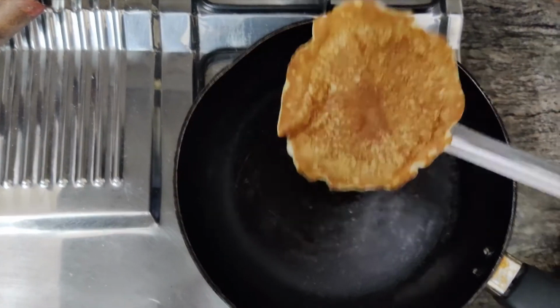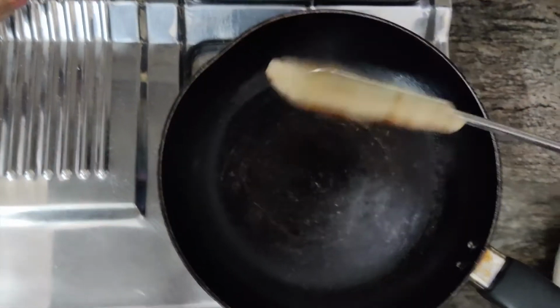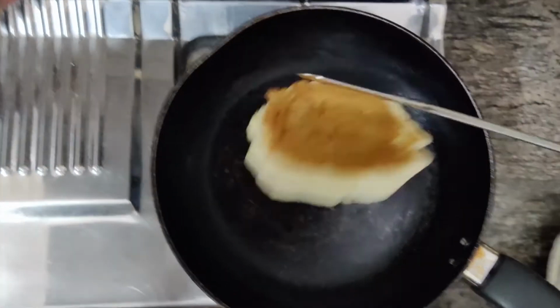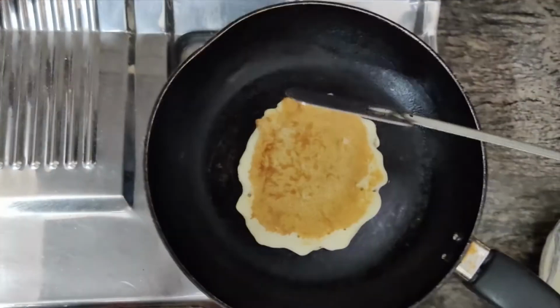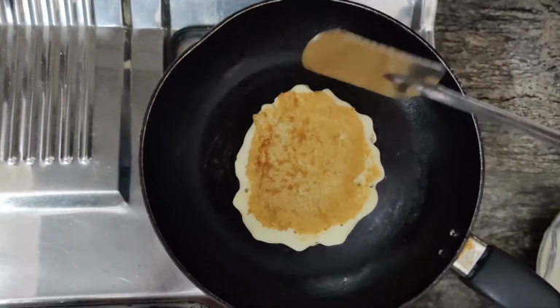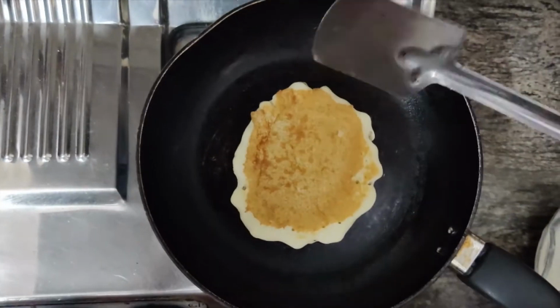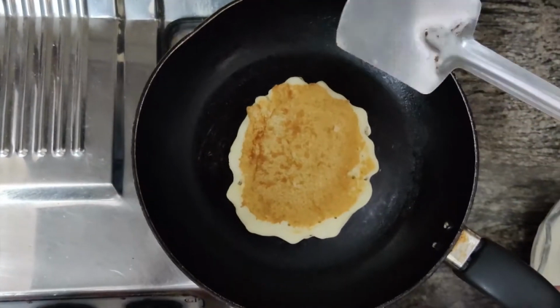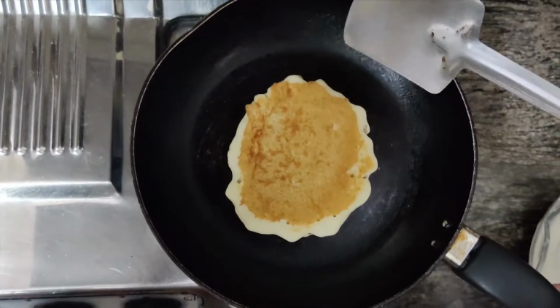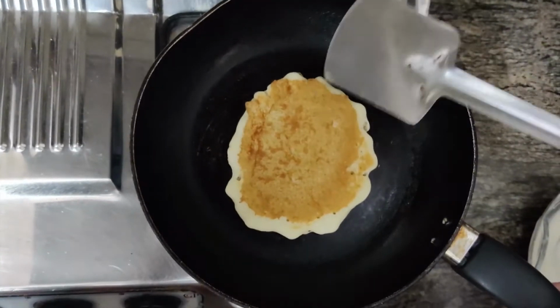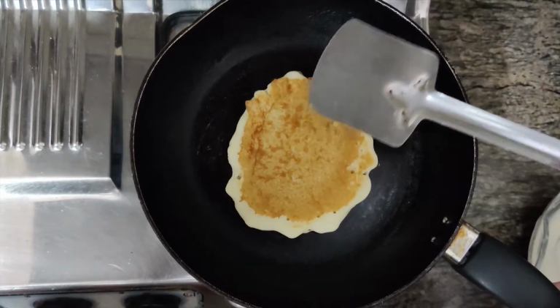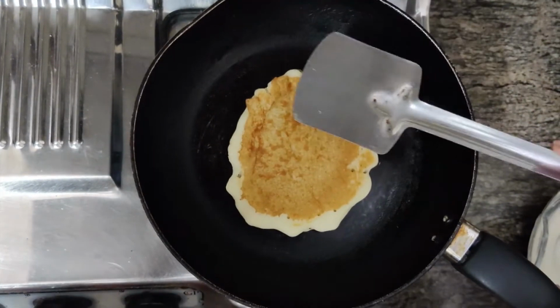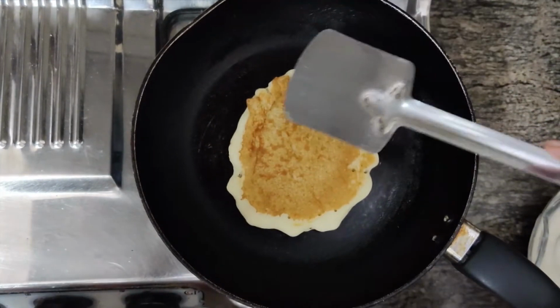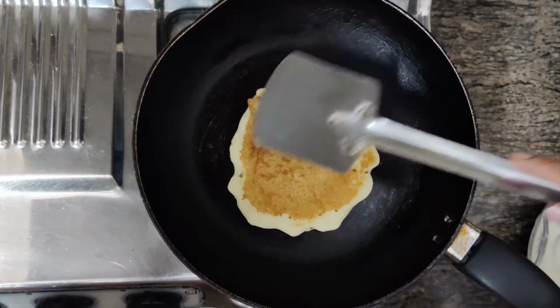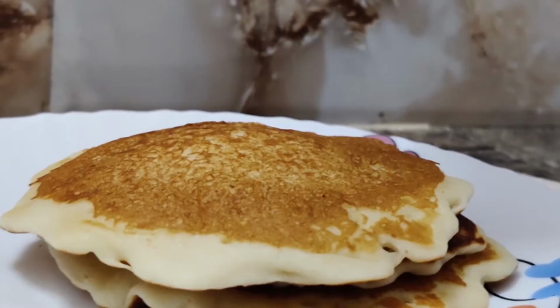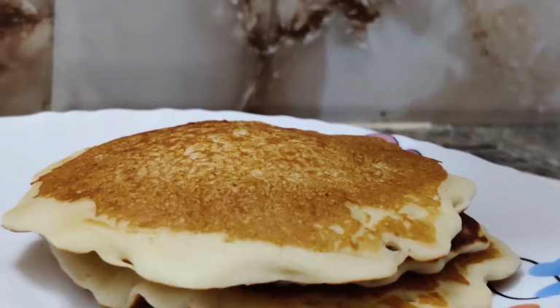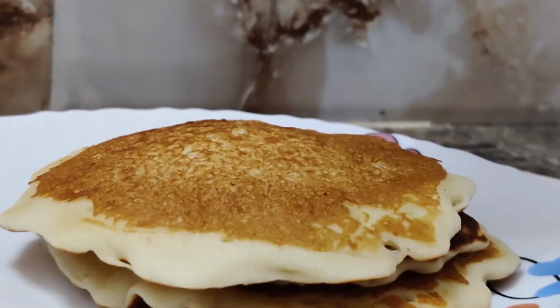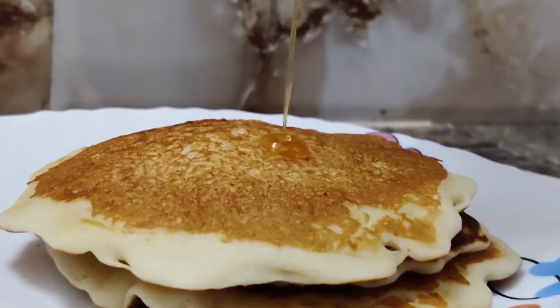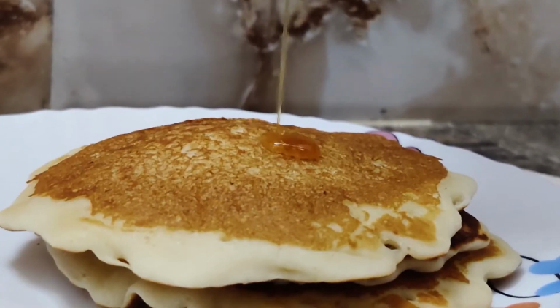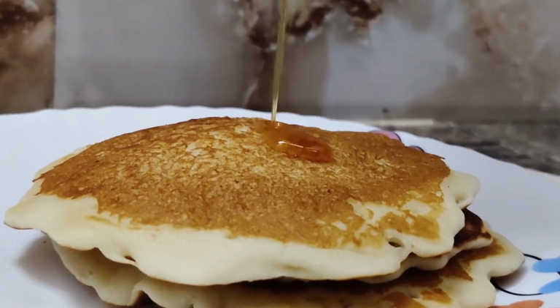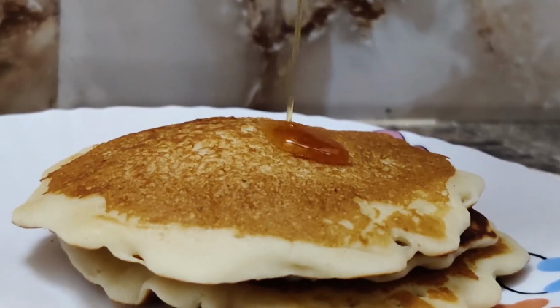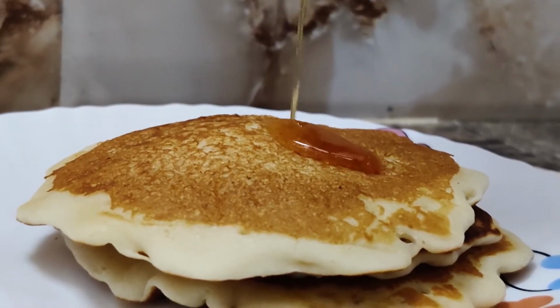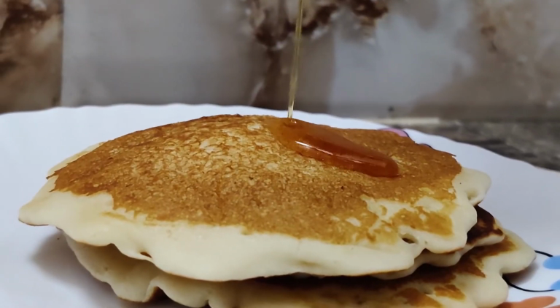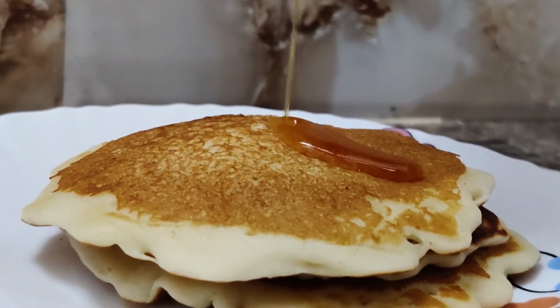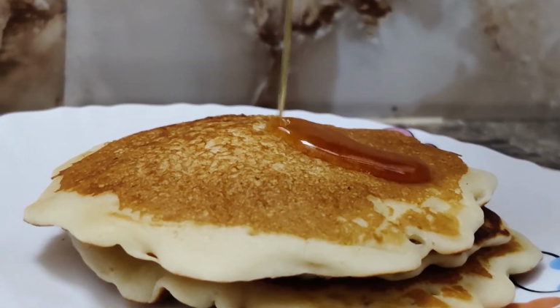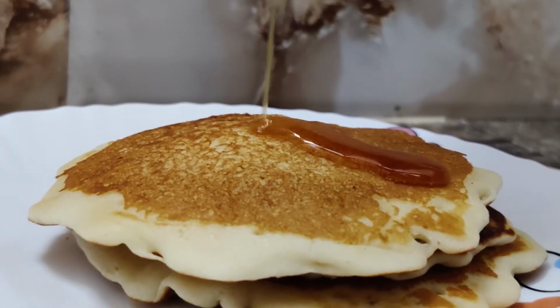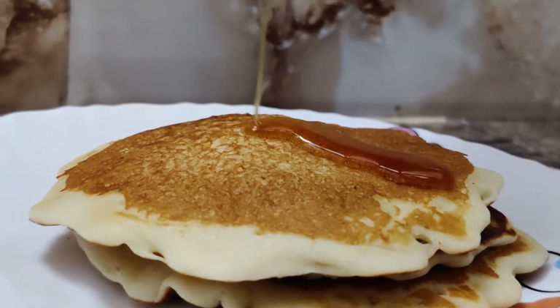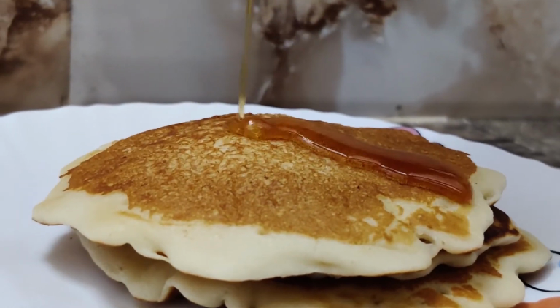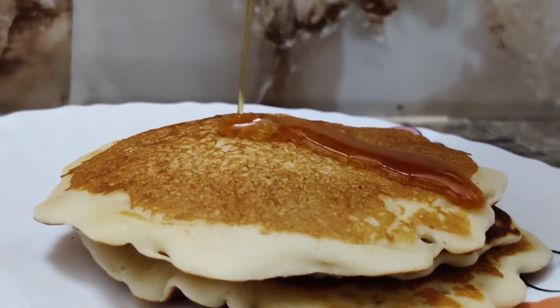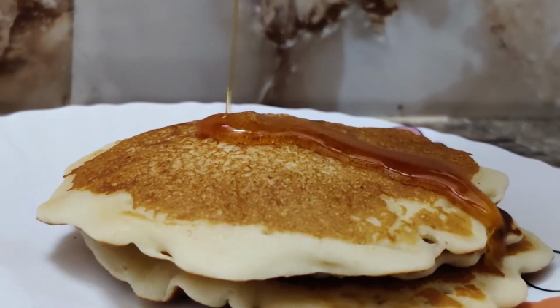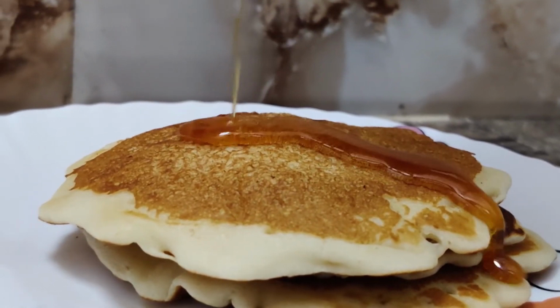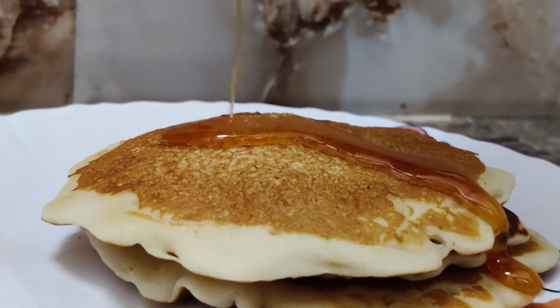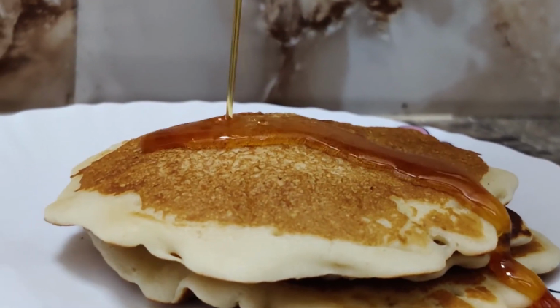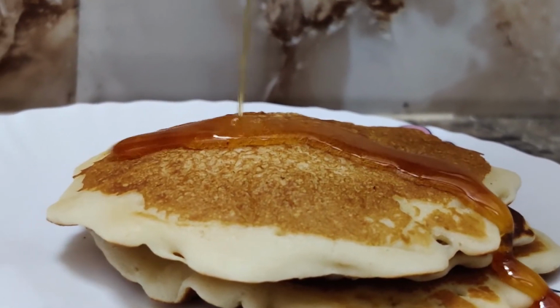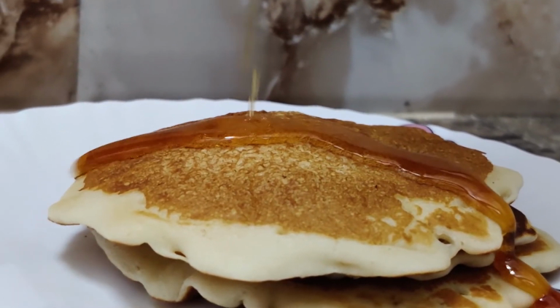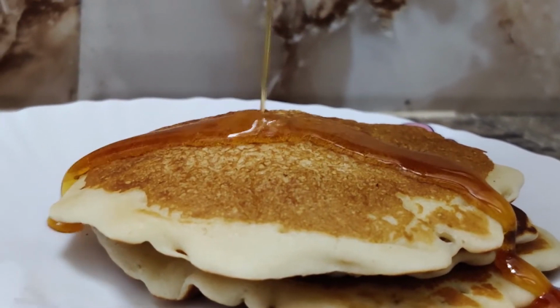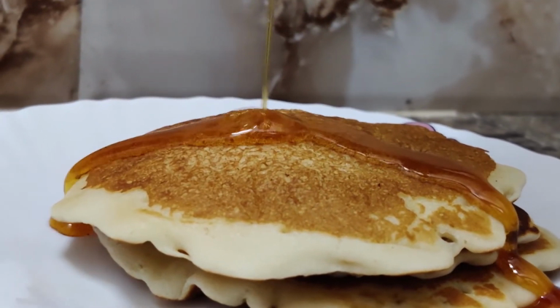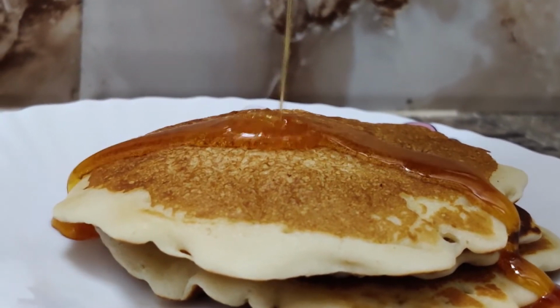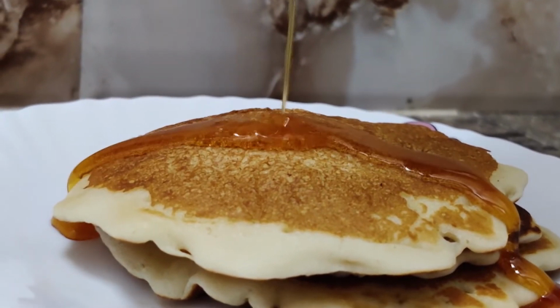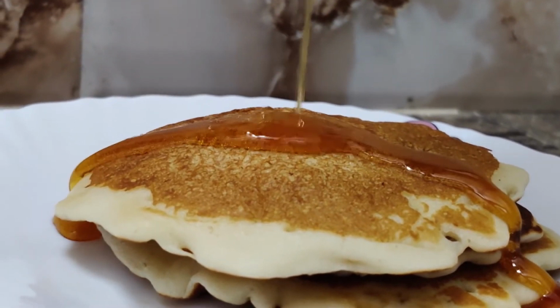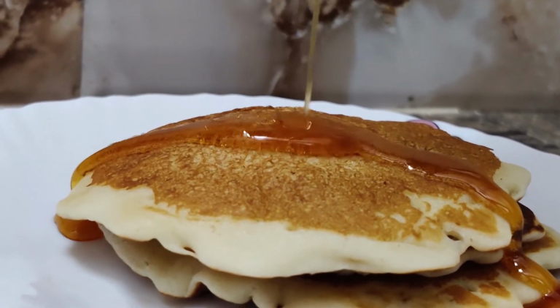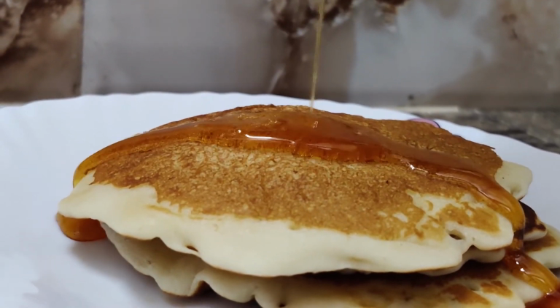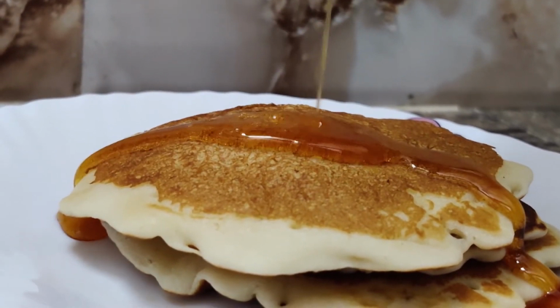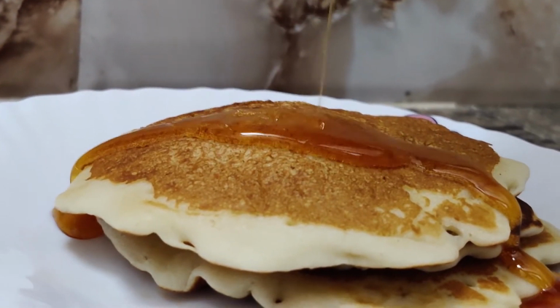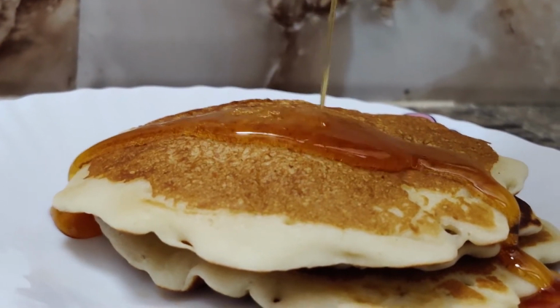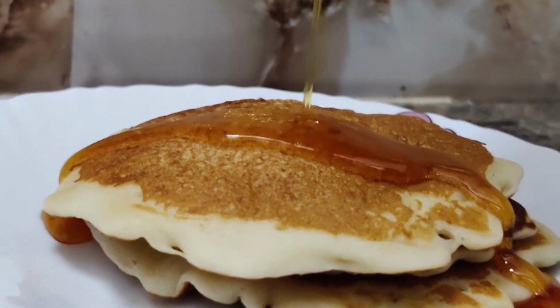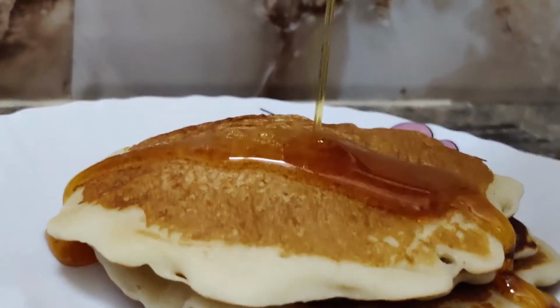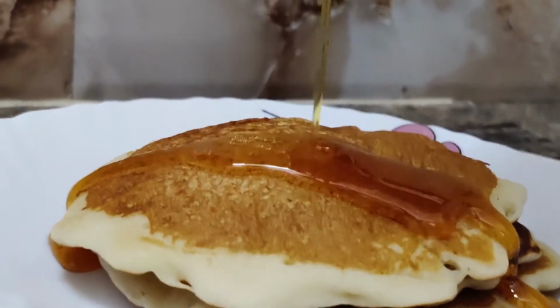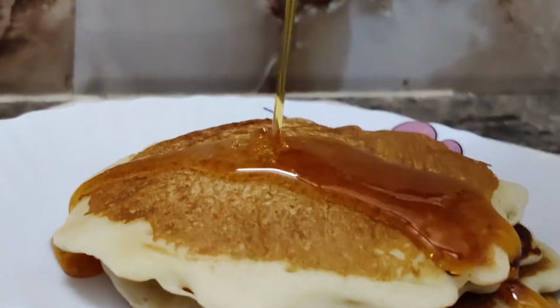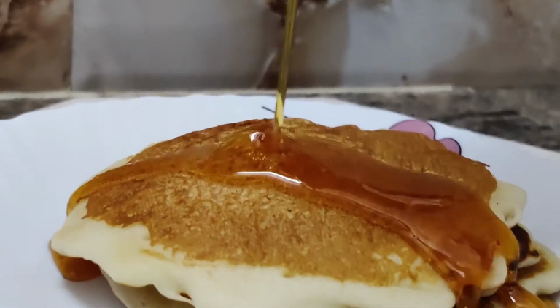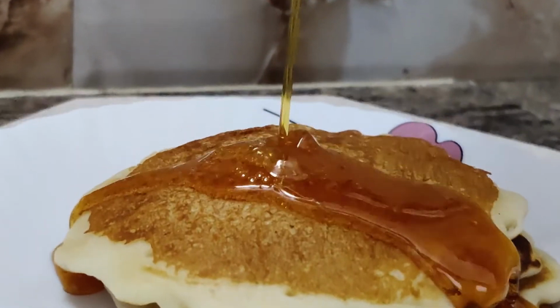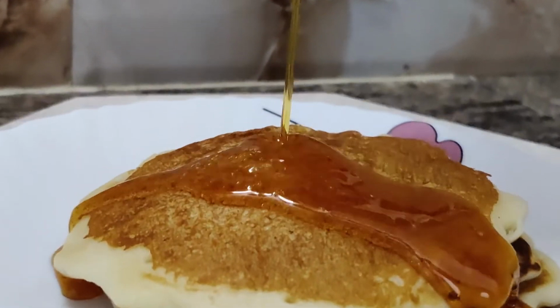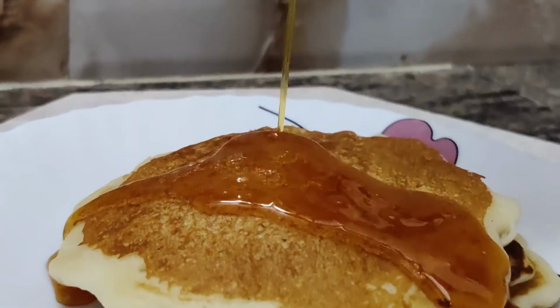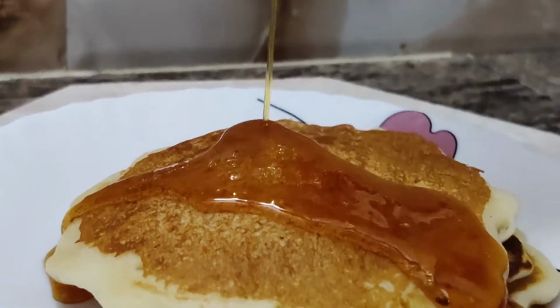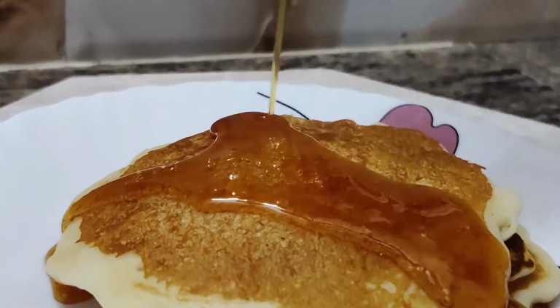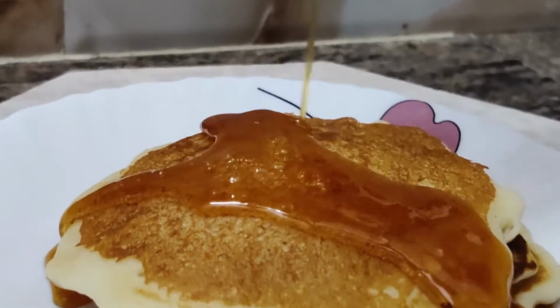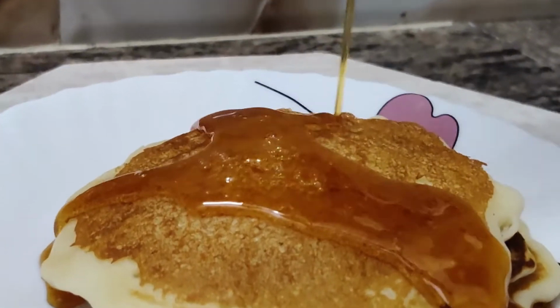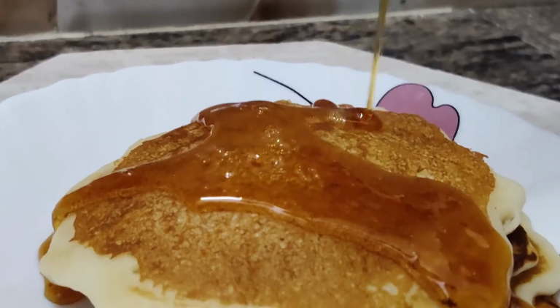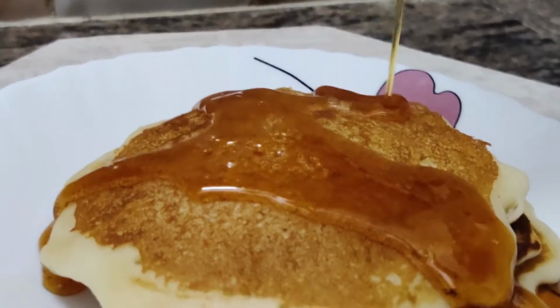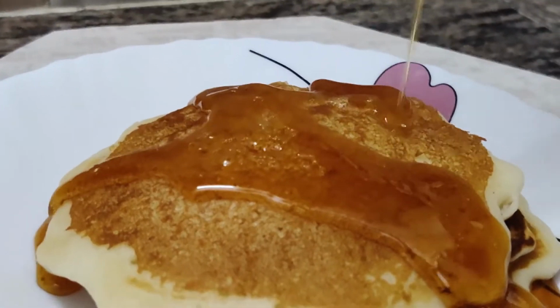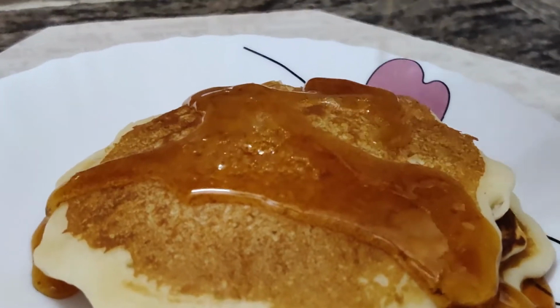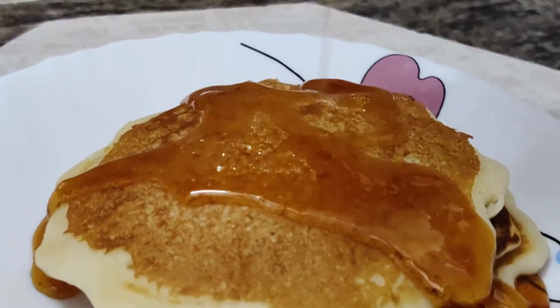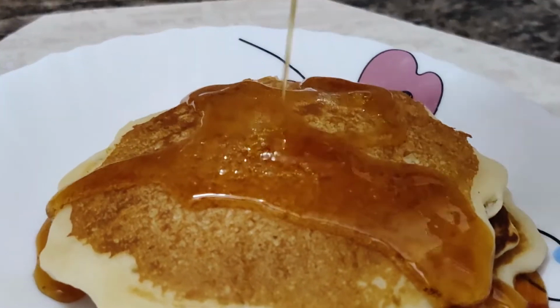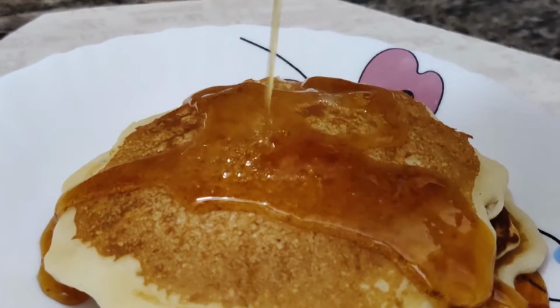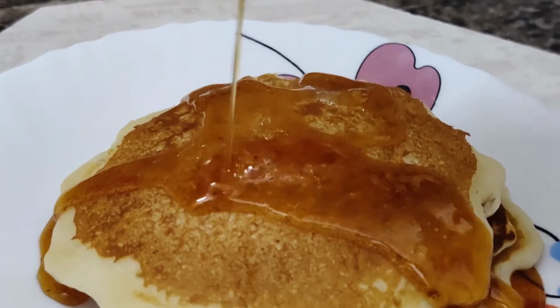And voila, it's done! You can have it with caramel, chocolate syrup, Nutella, fruits, or basically anything.